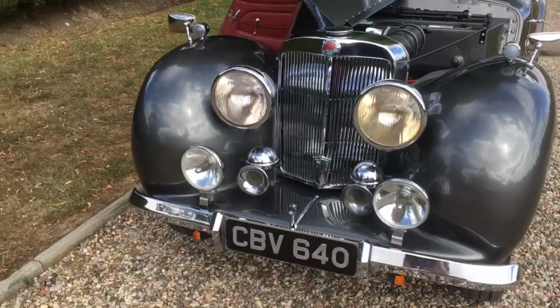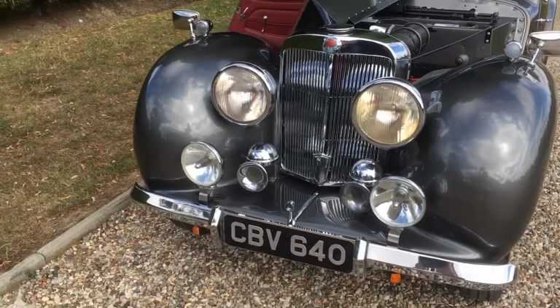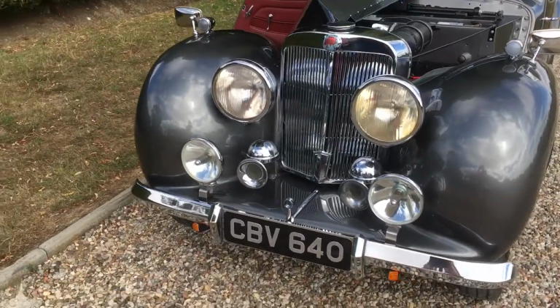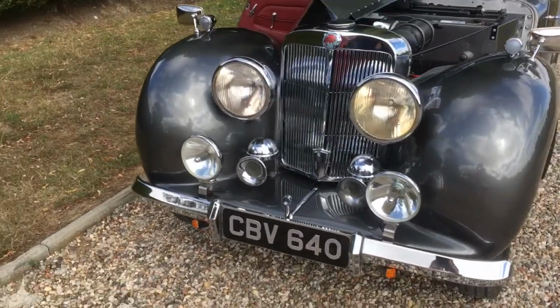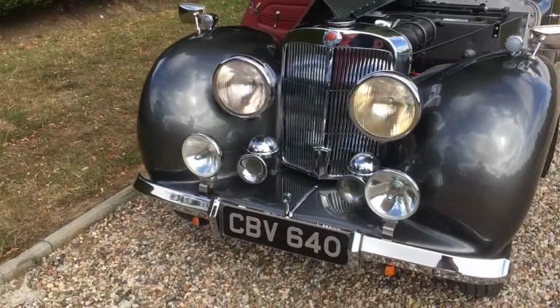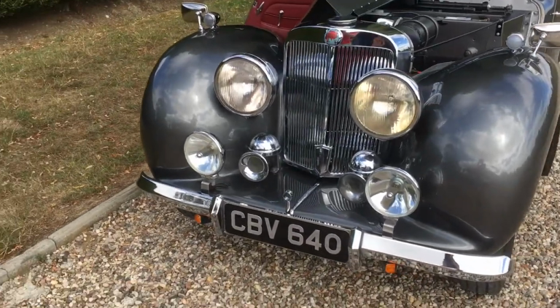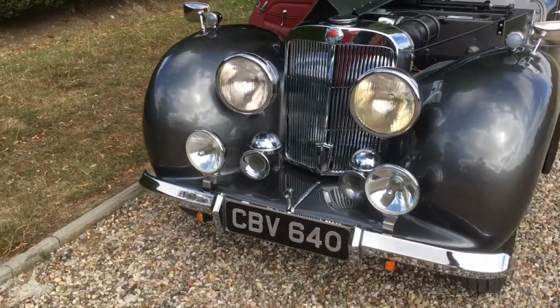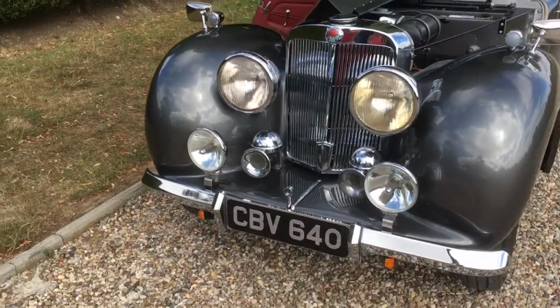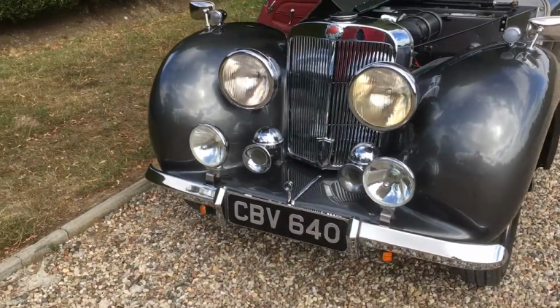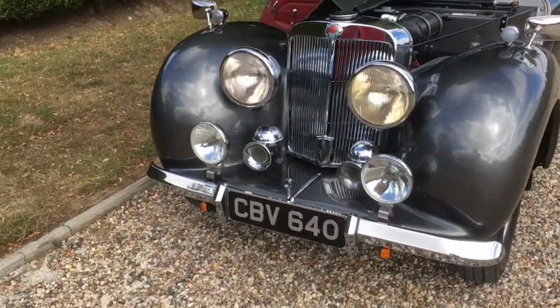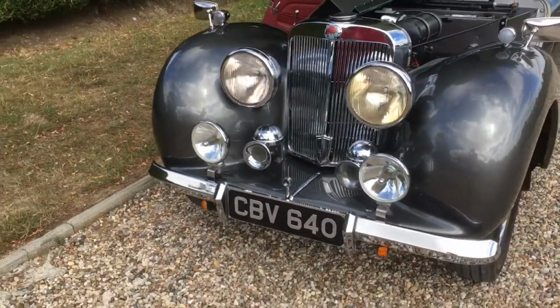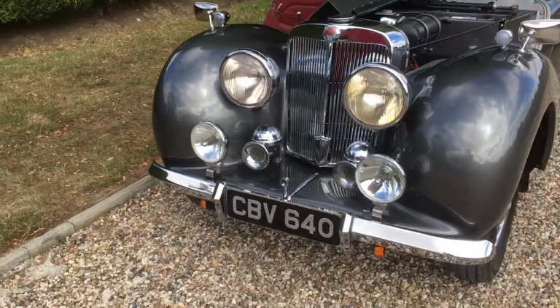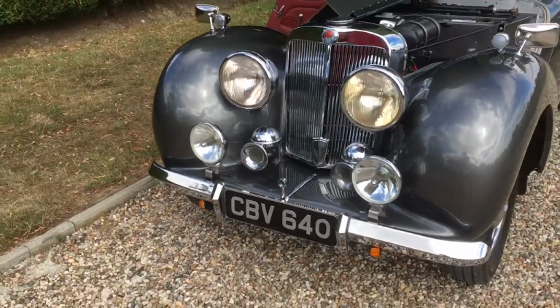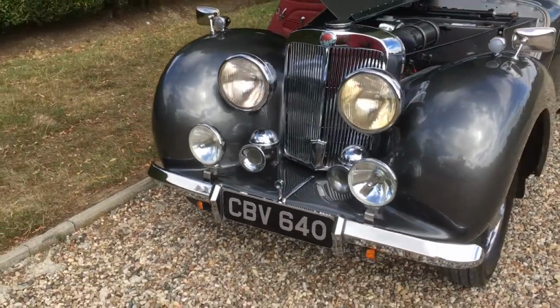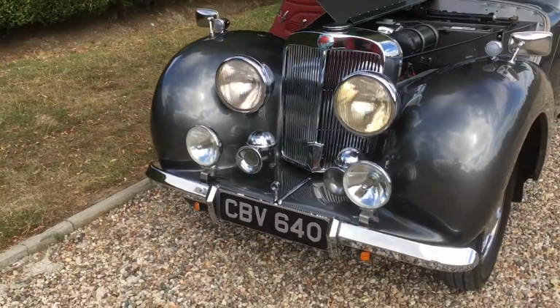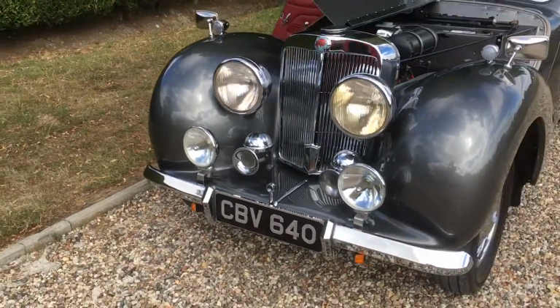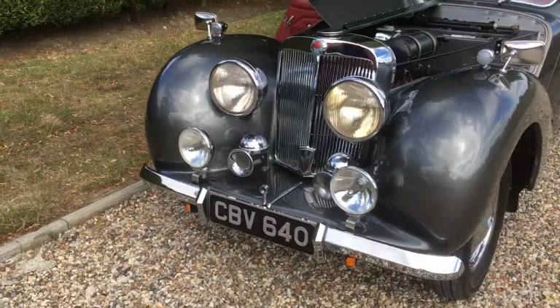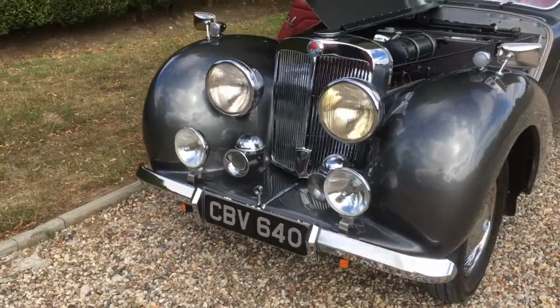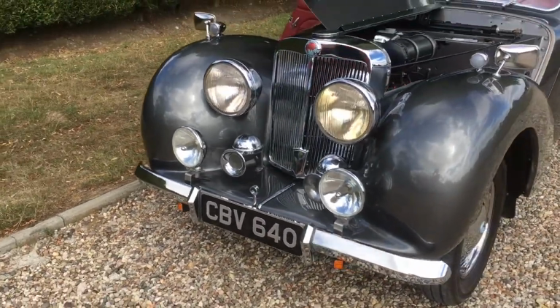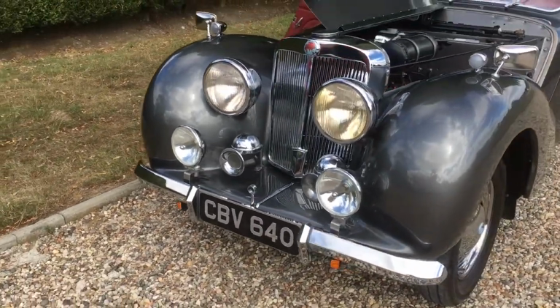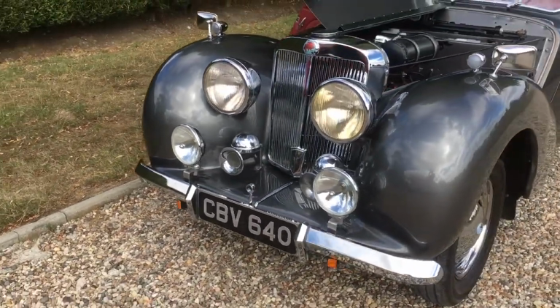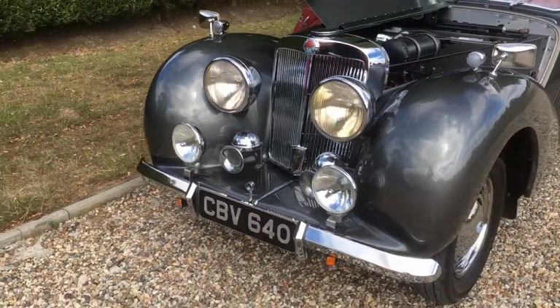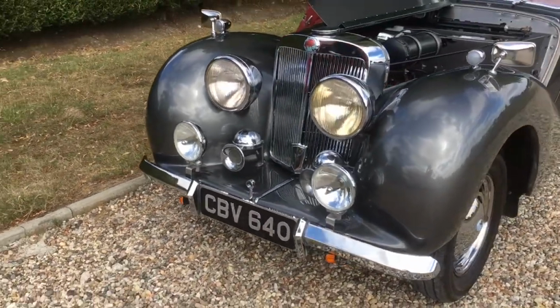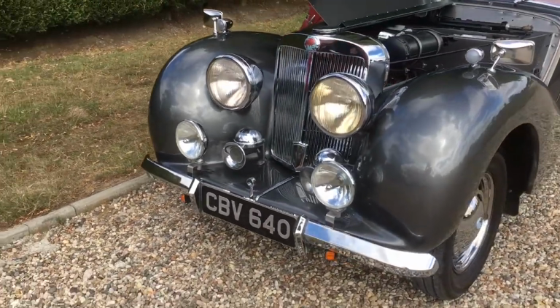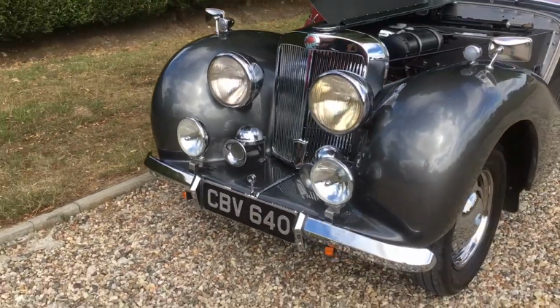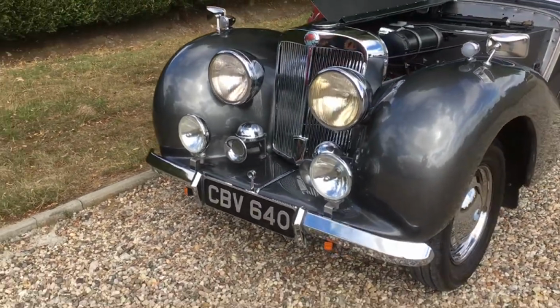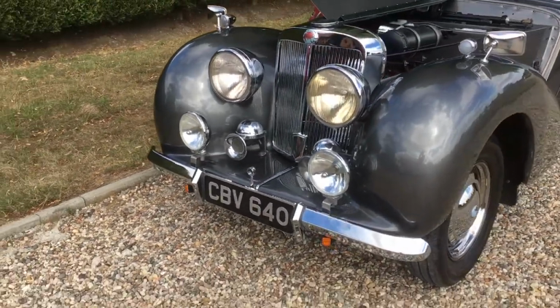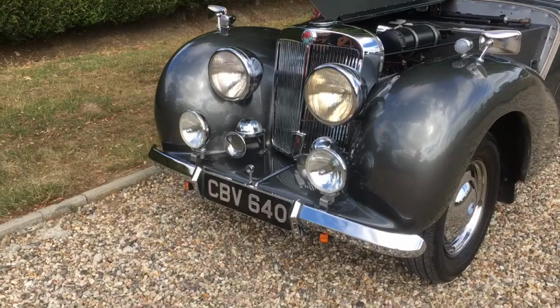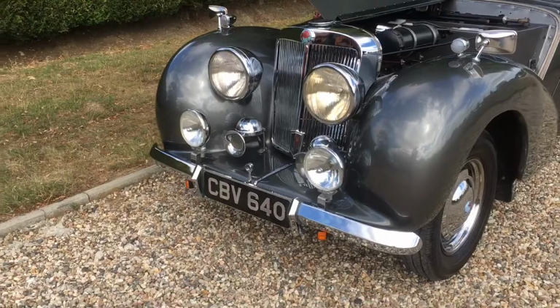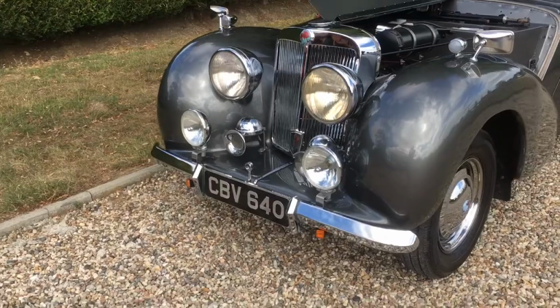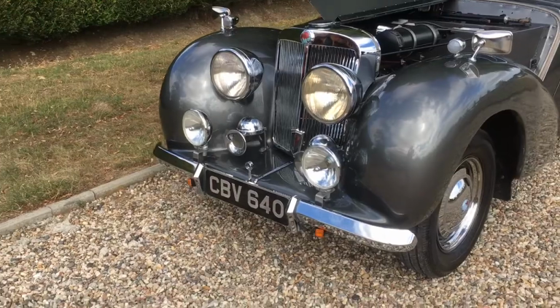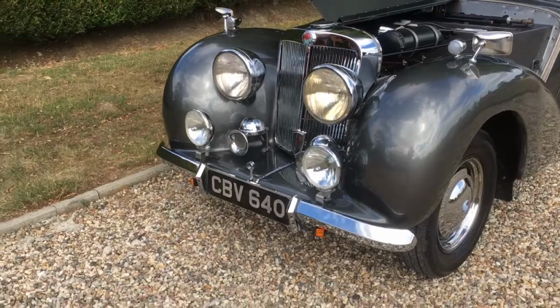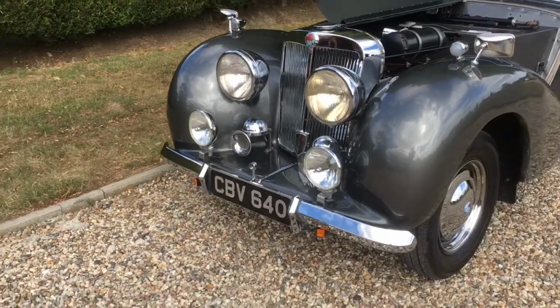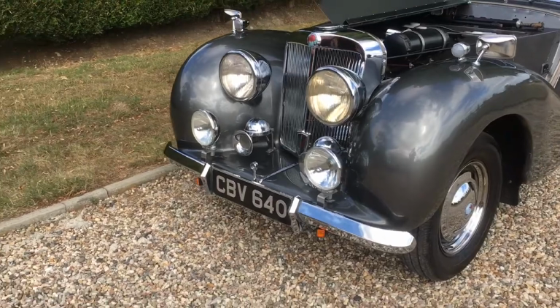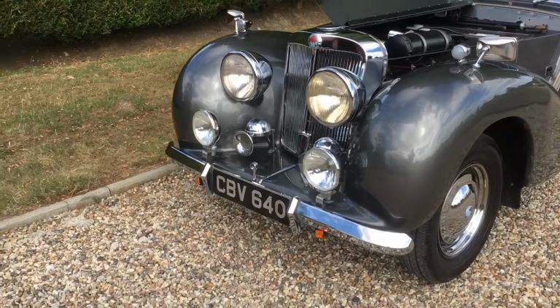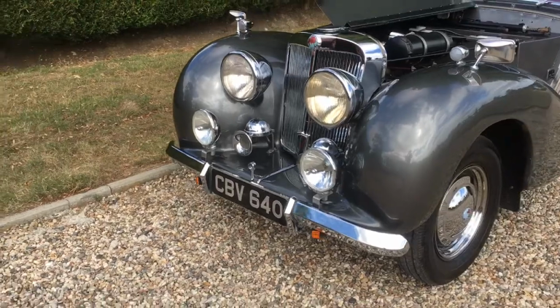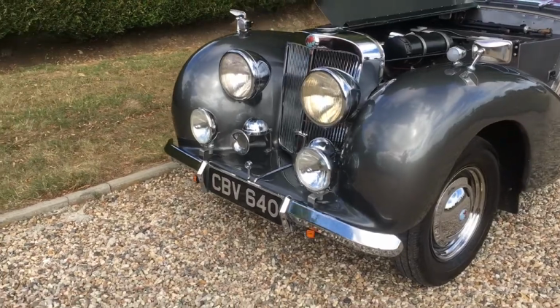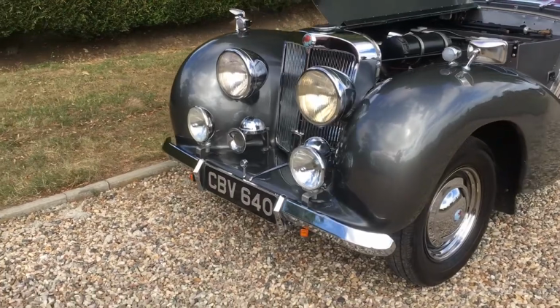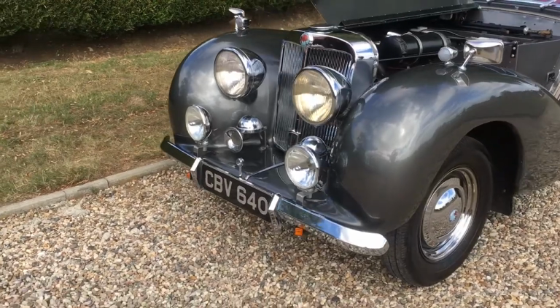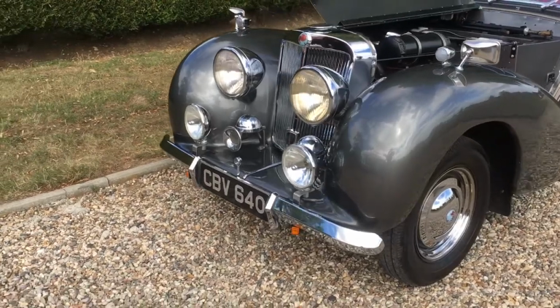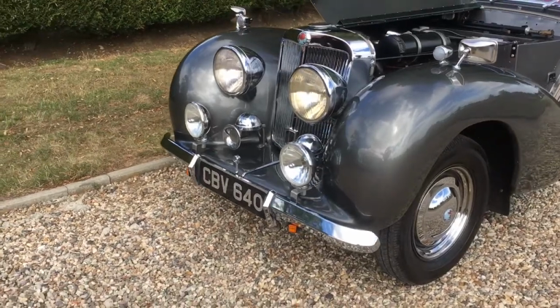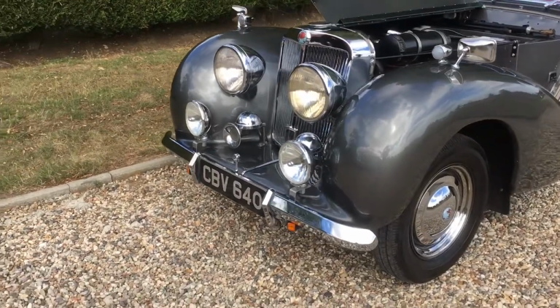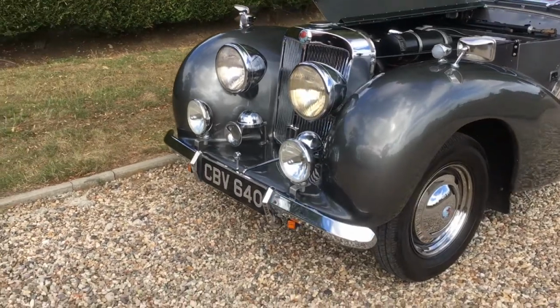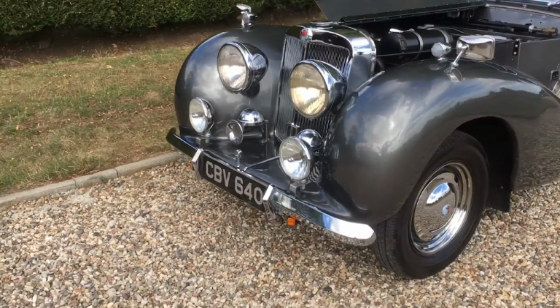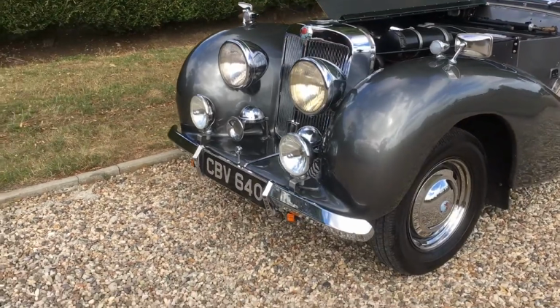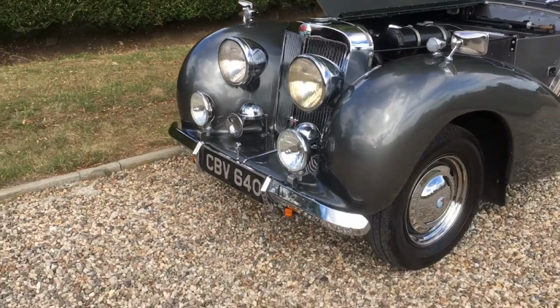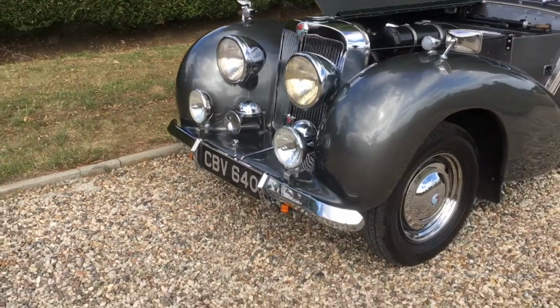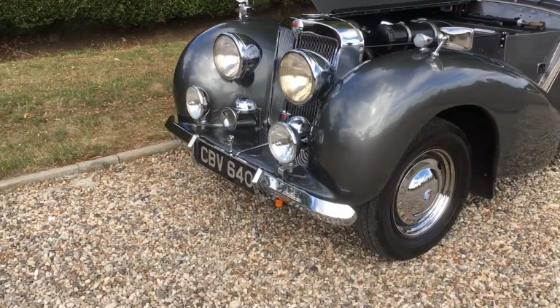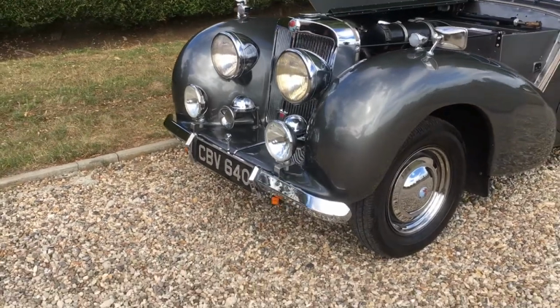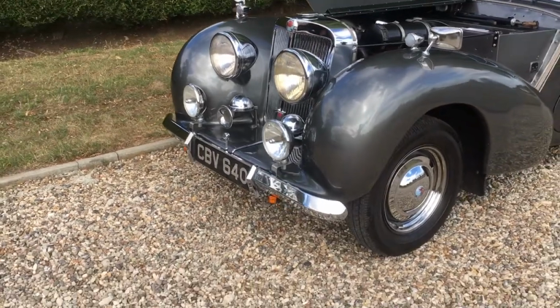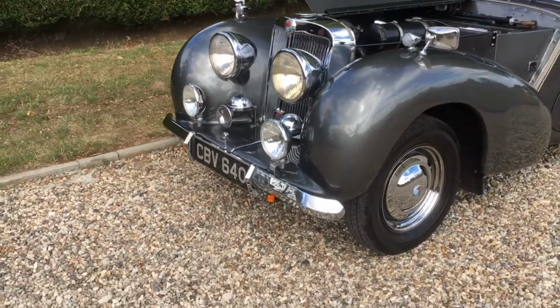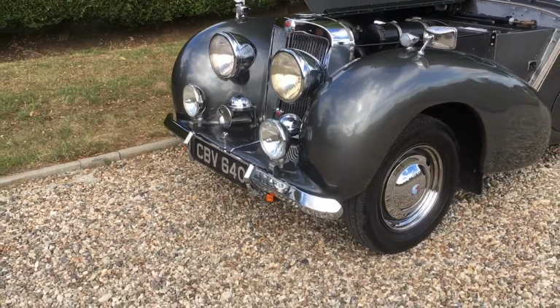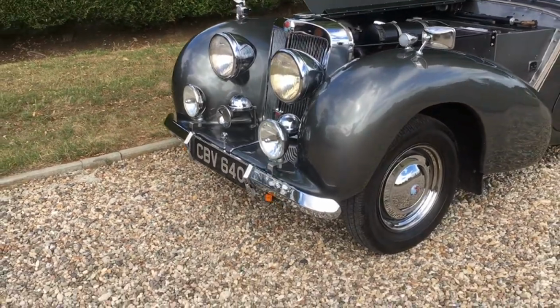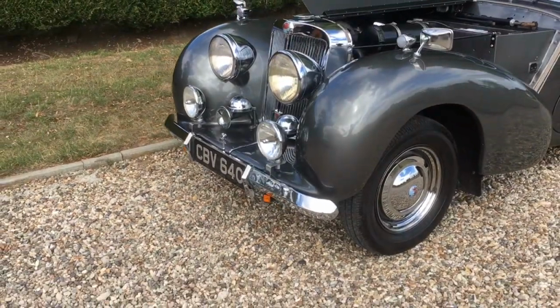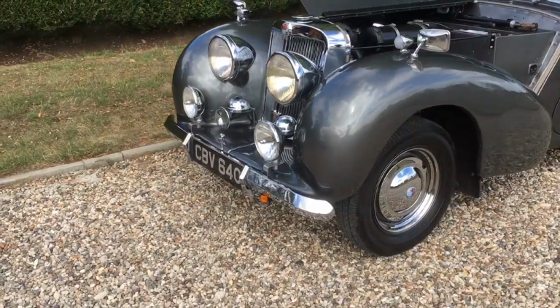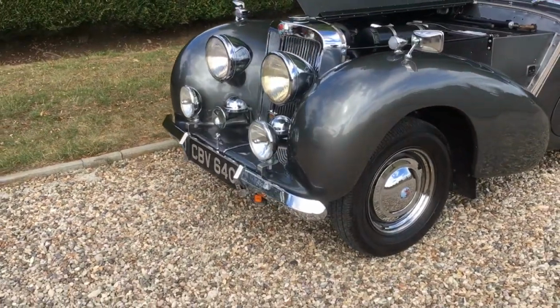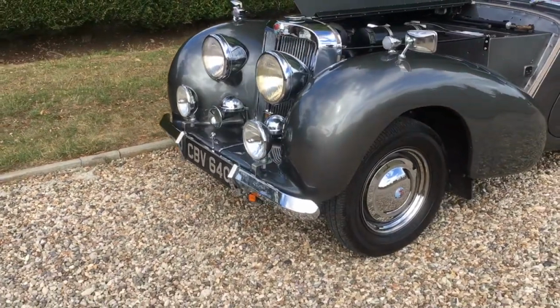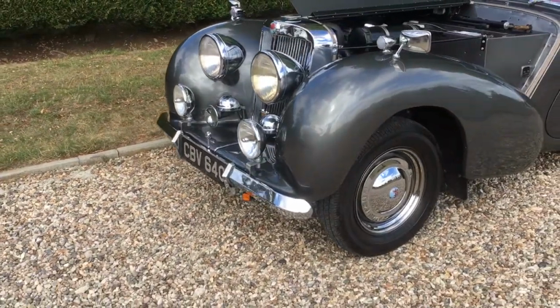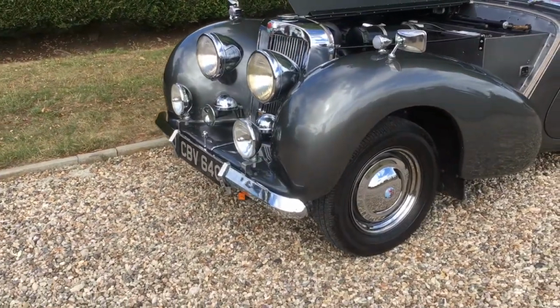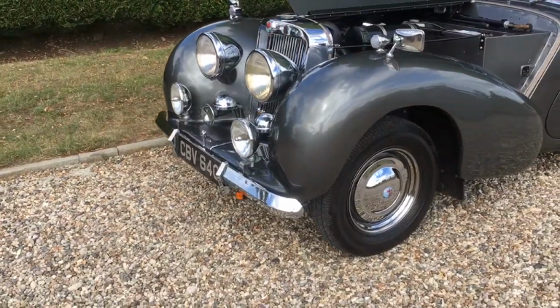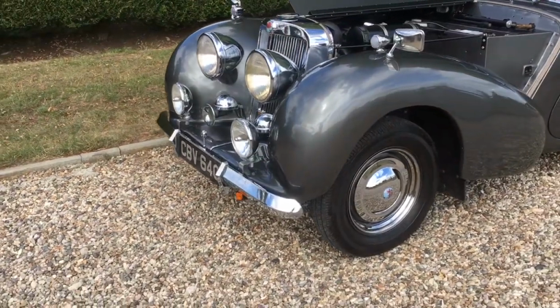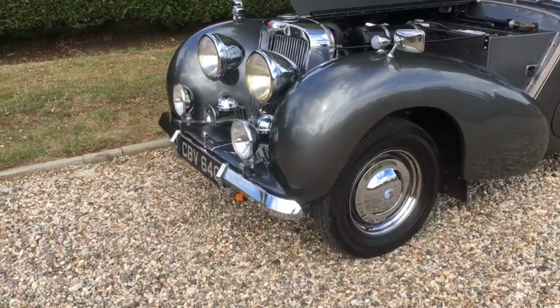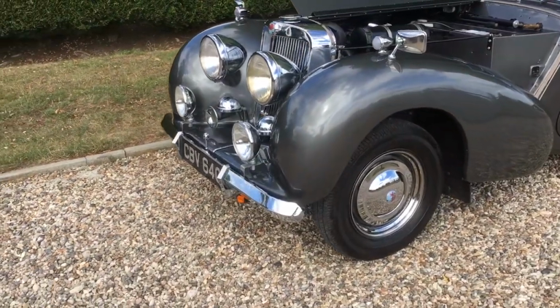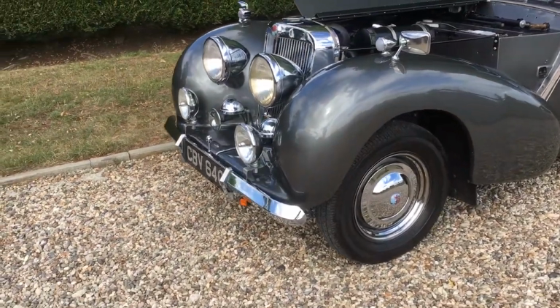Closing front, twin horns. Fog plus spotlights.